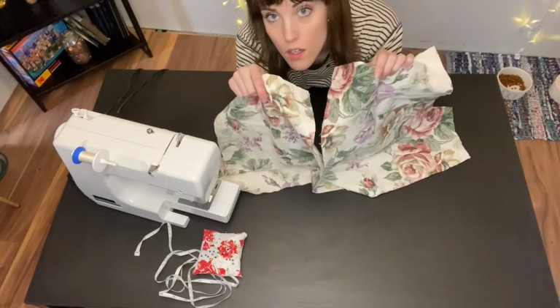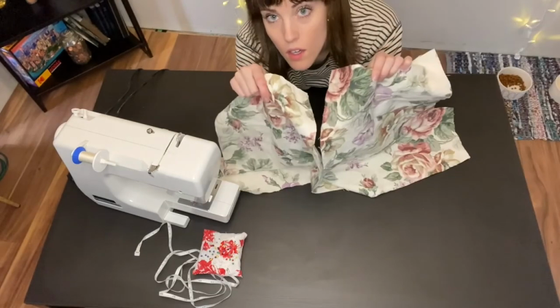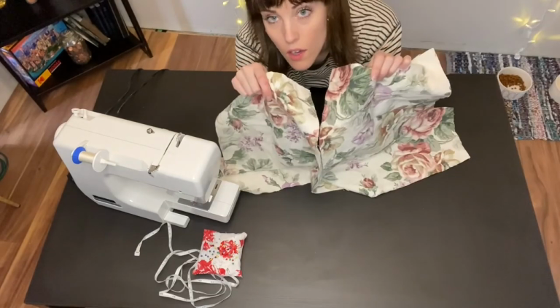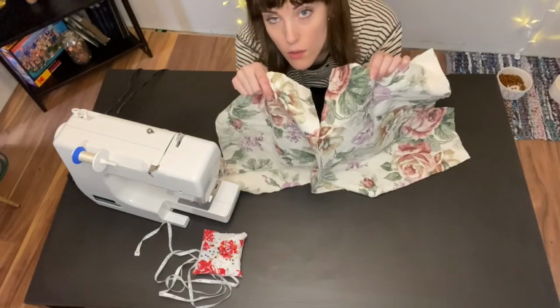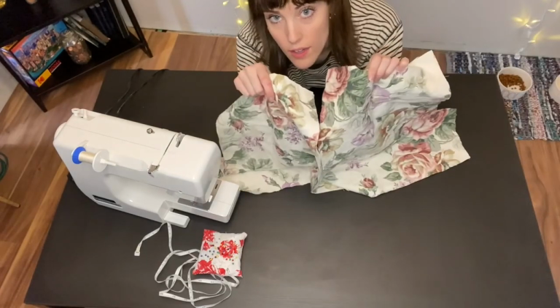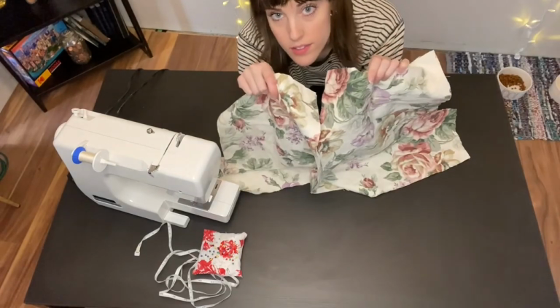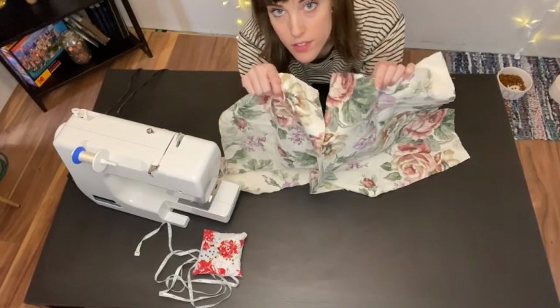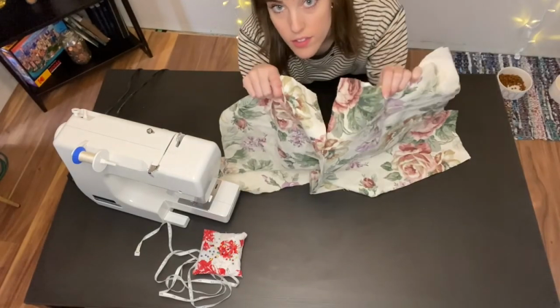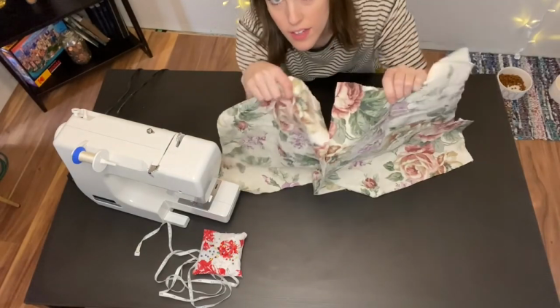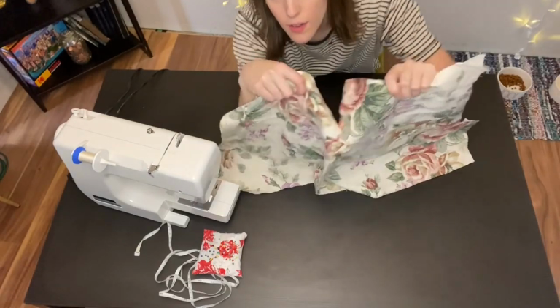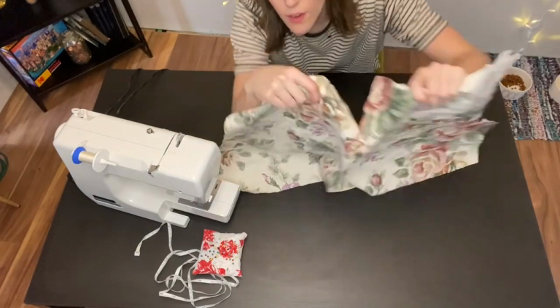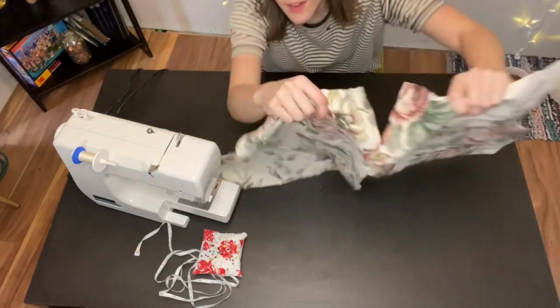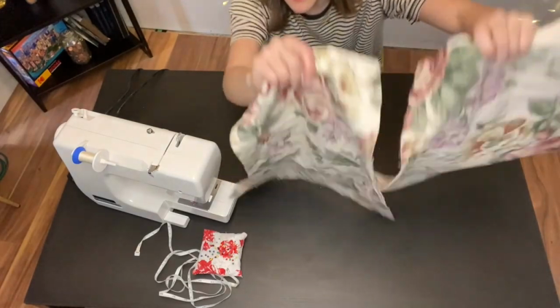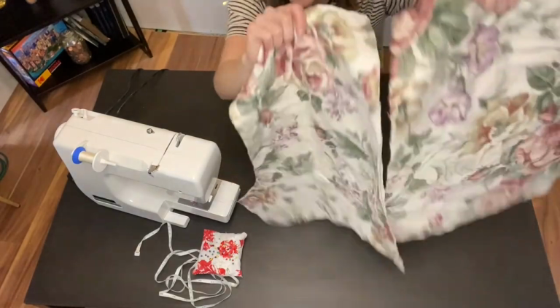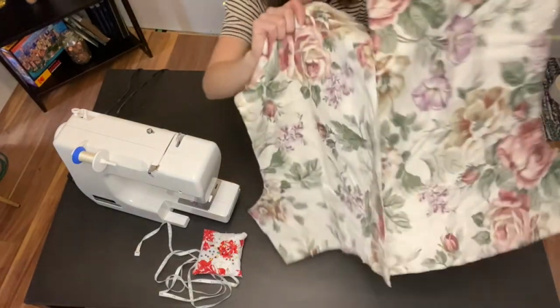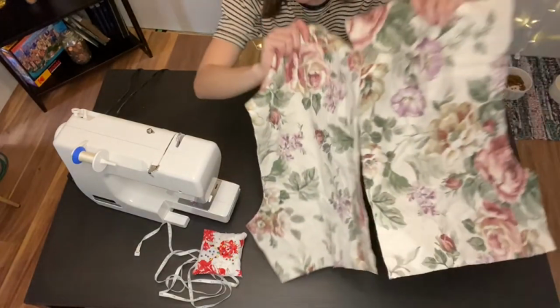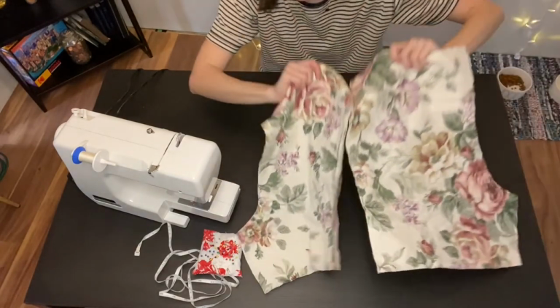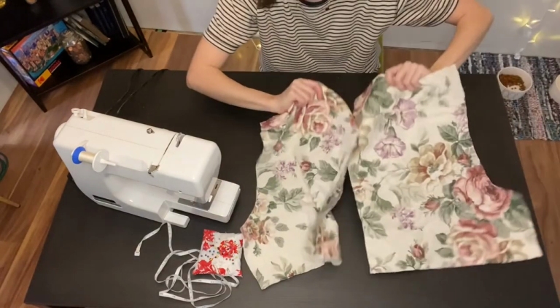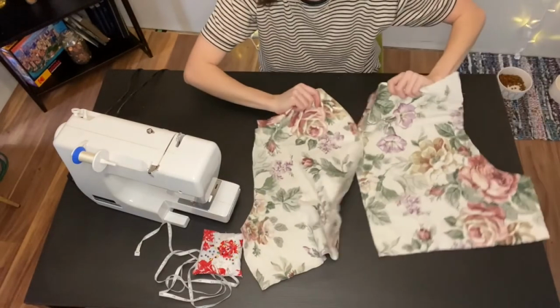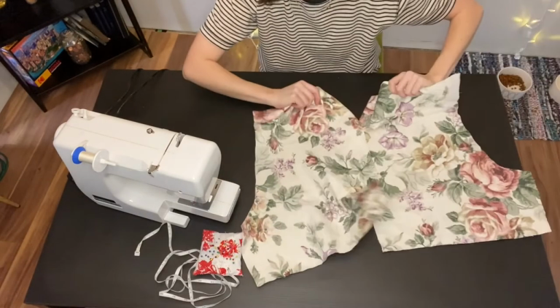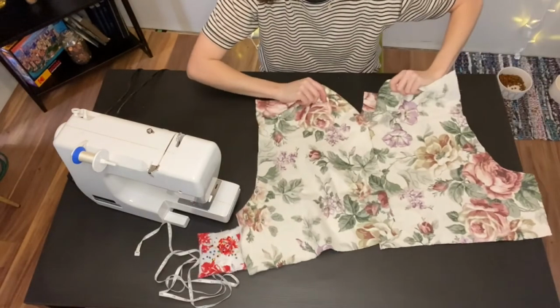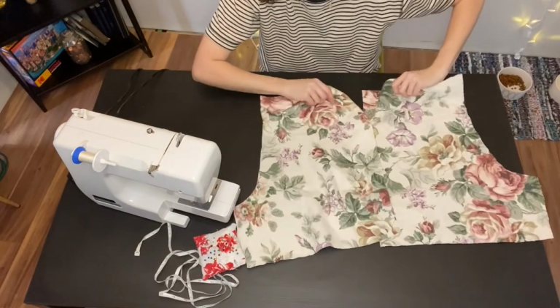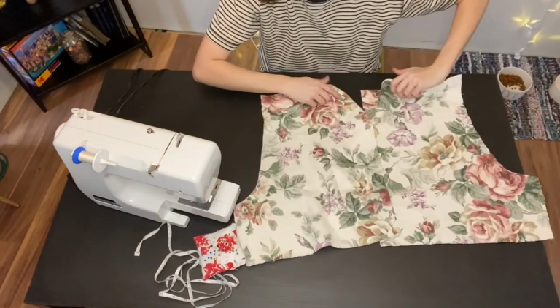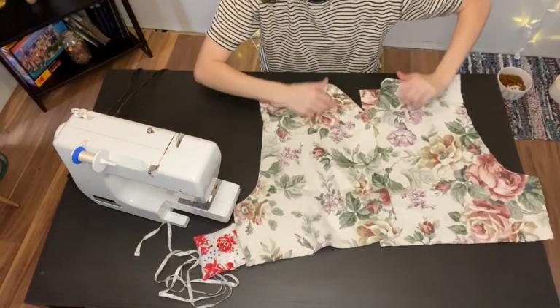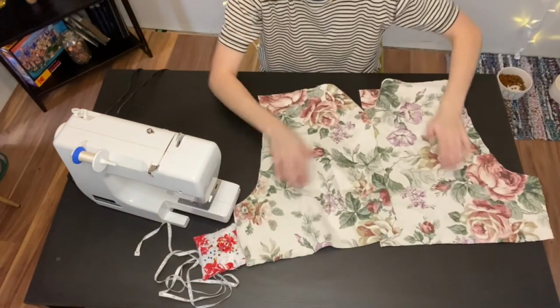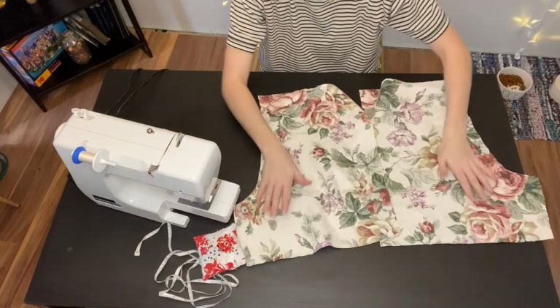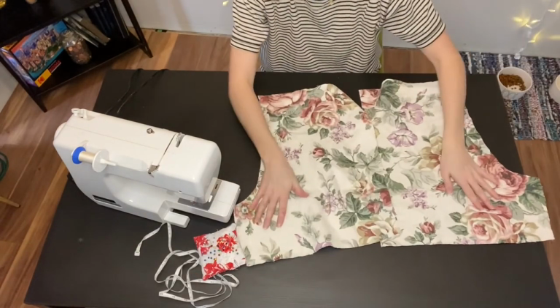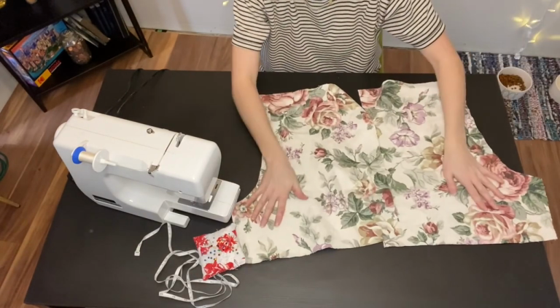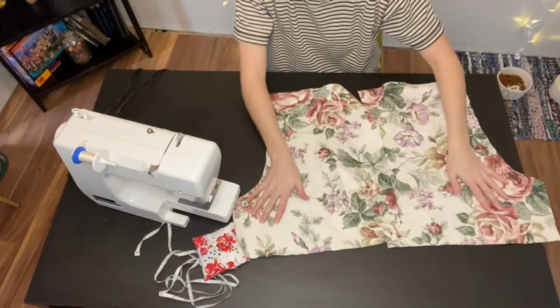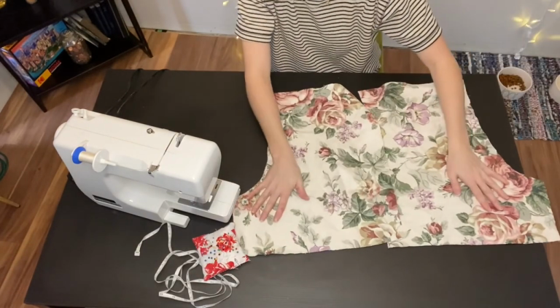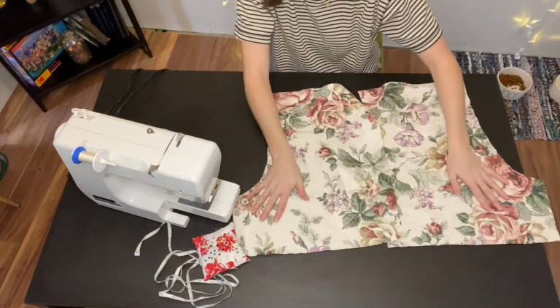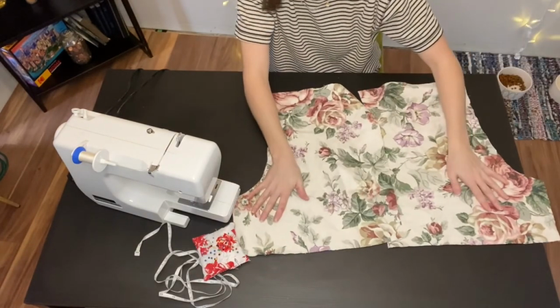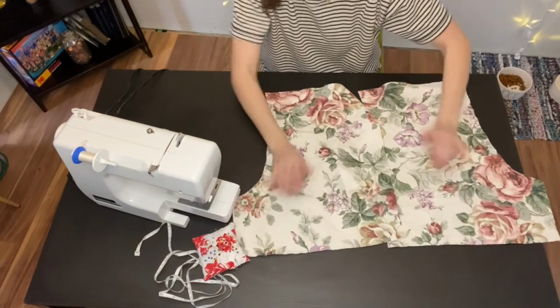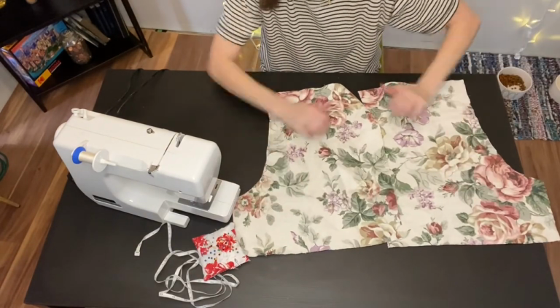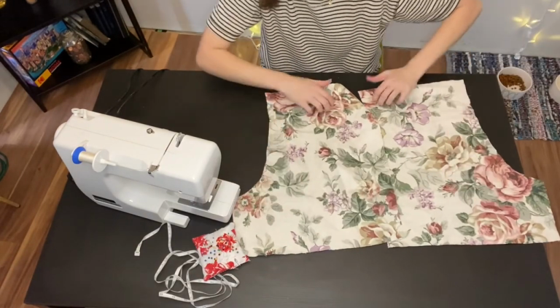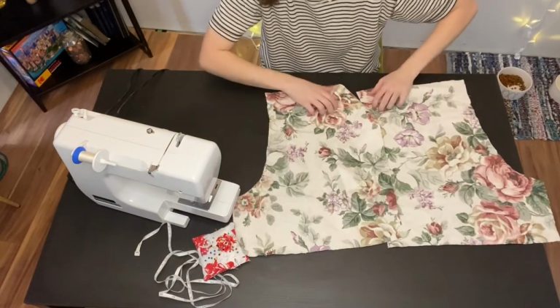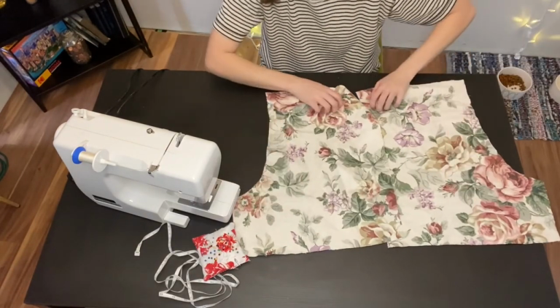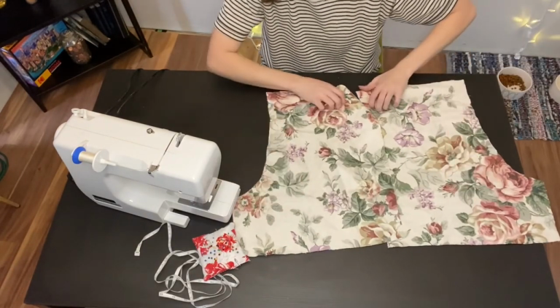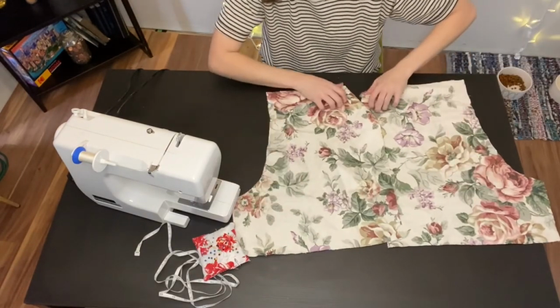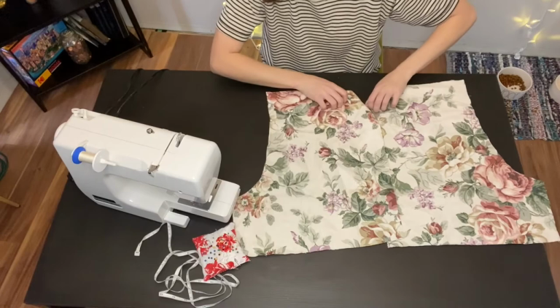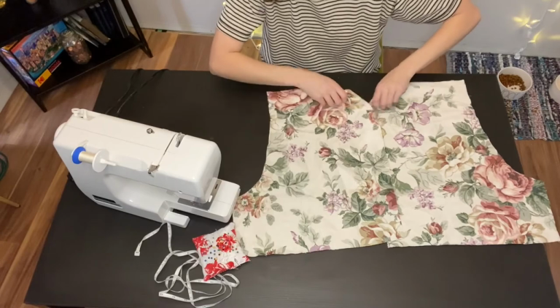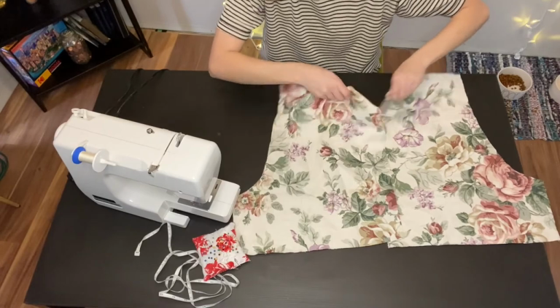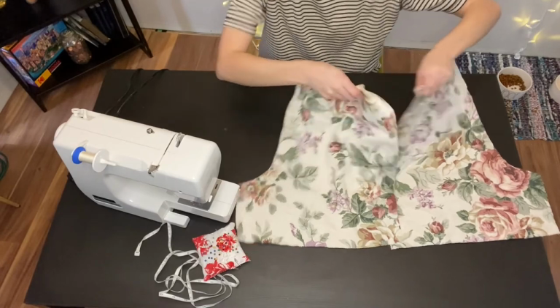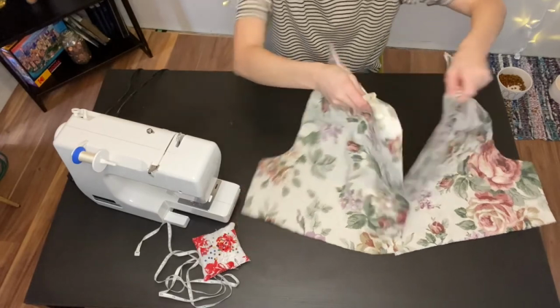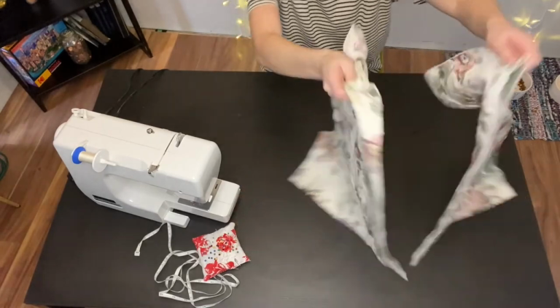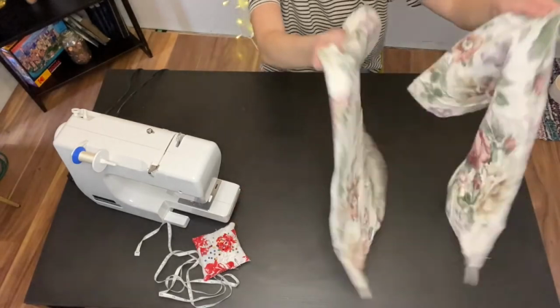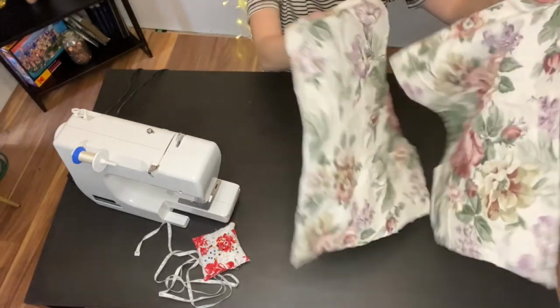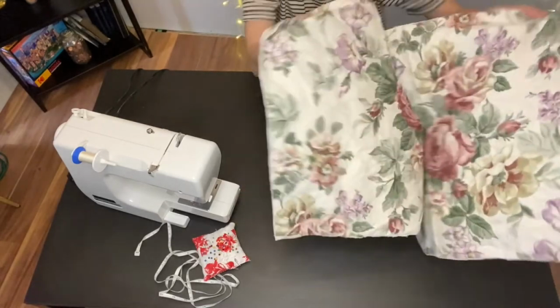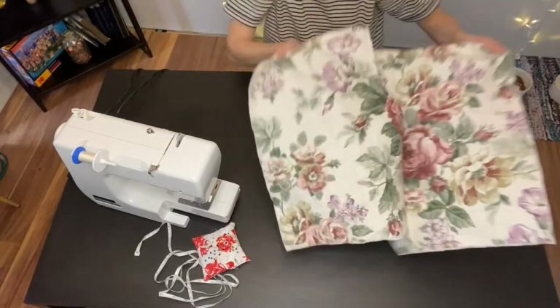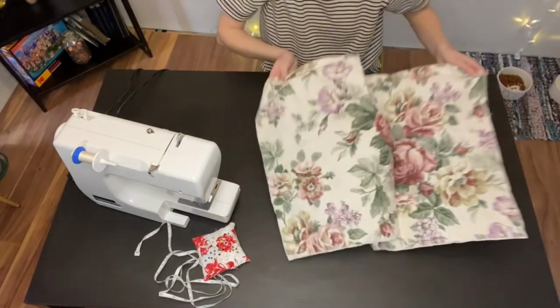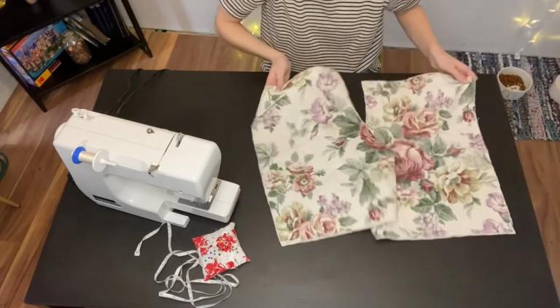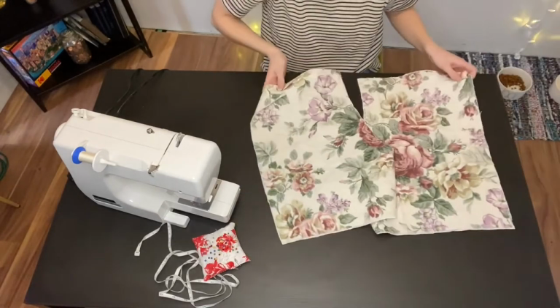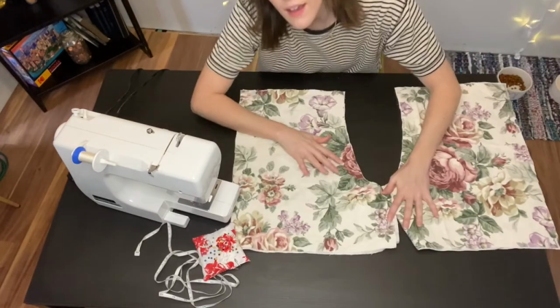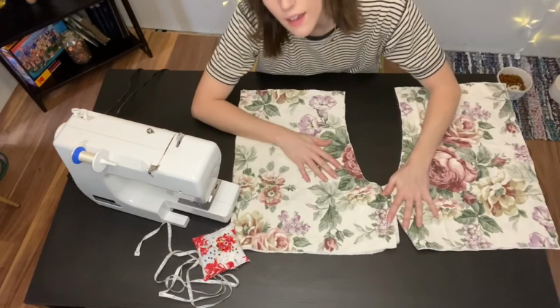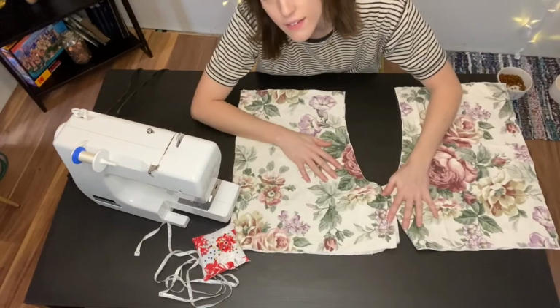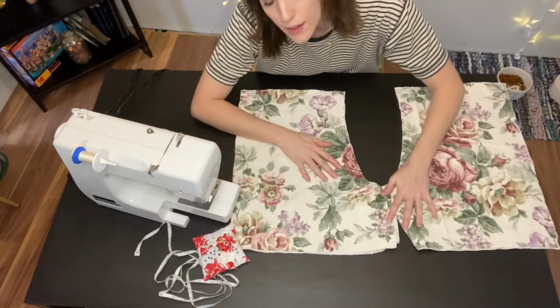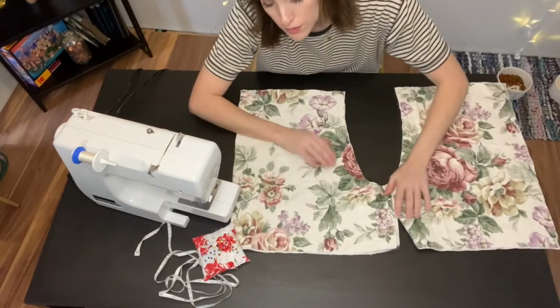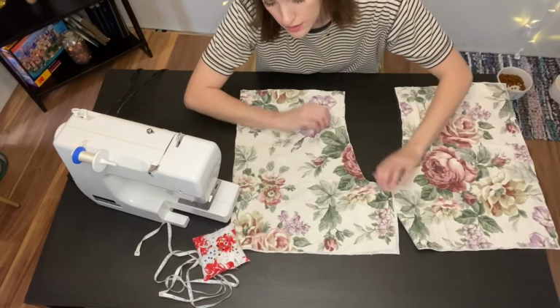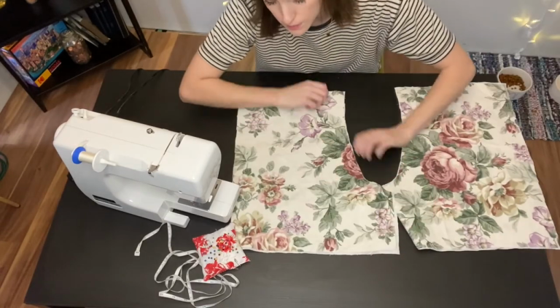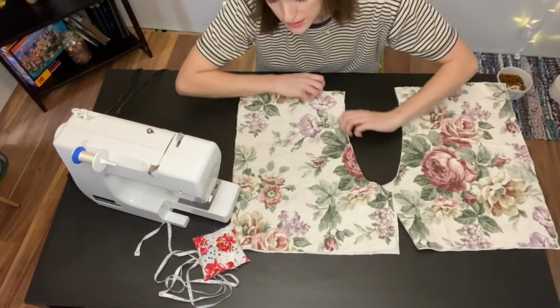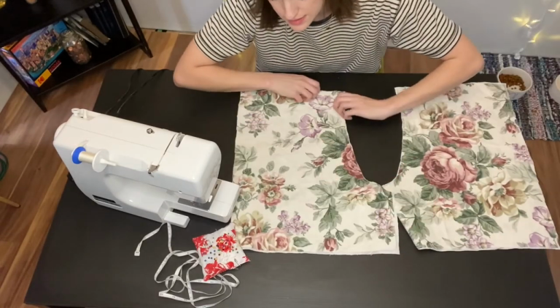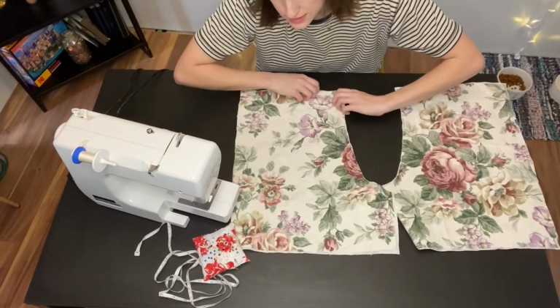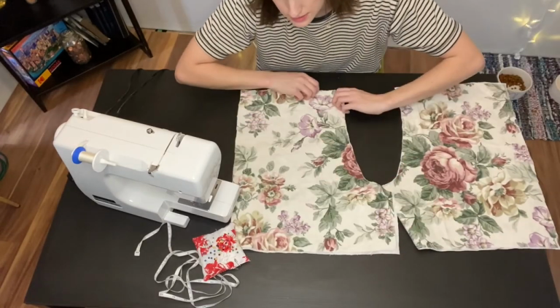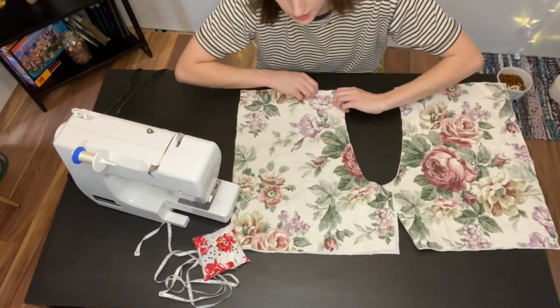Okay, so you now have the front and back of each of these shapes, and now we're going to piece it together.